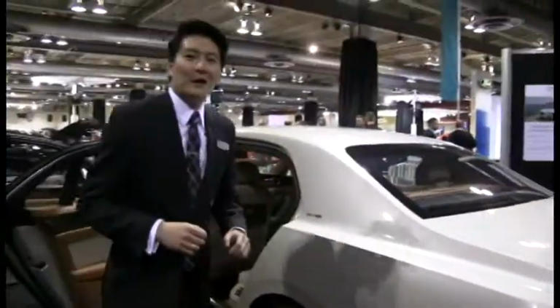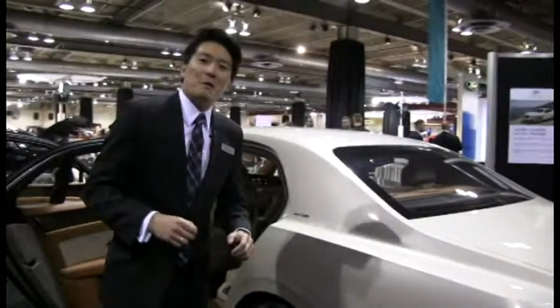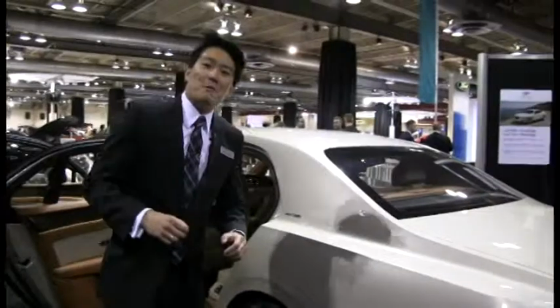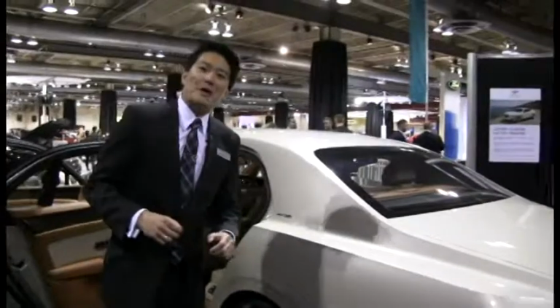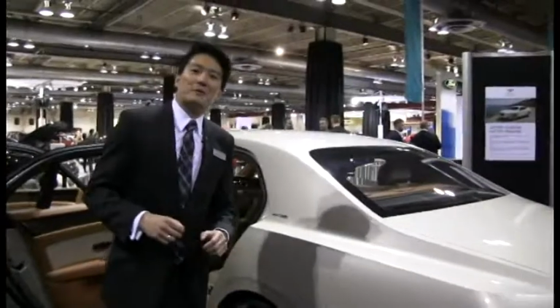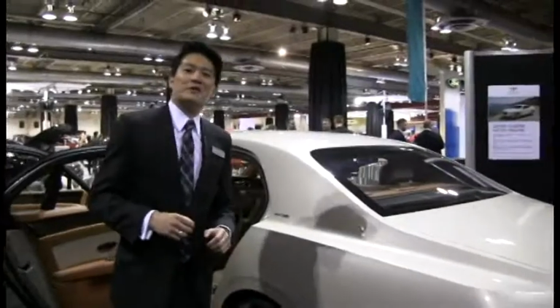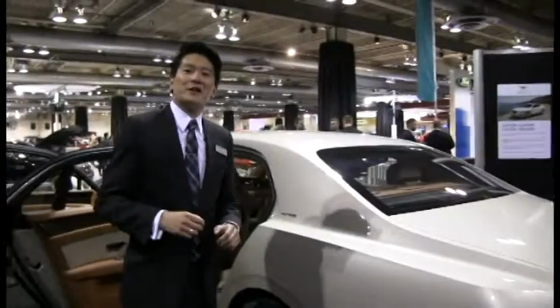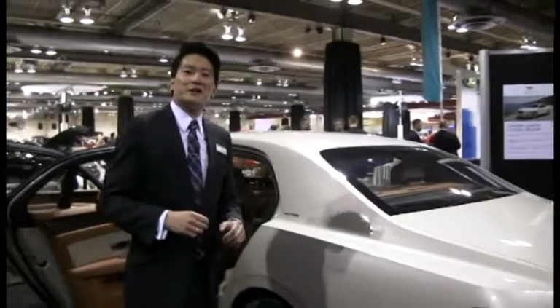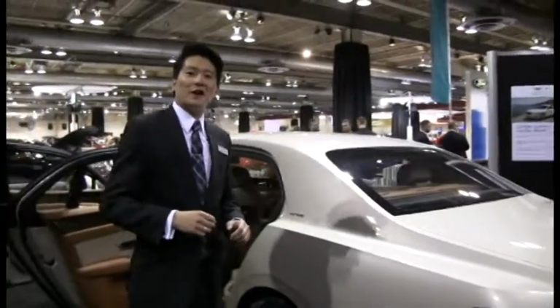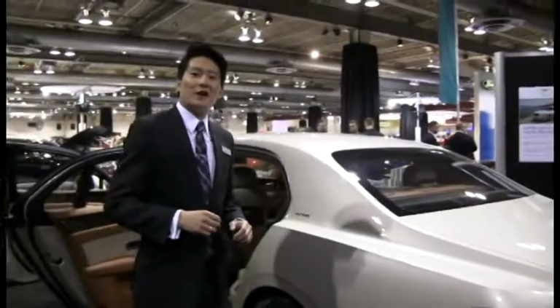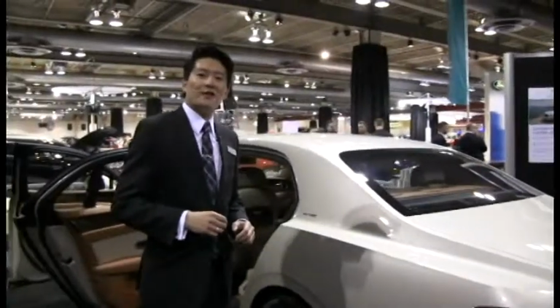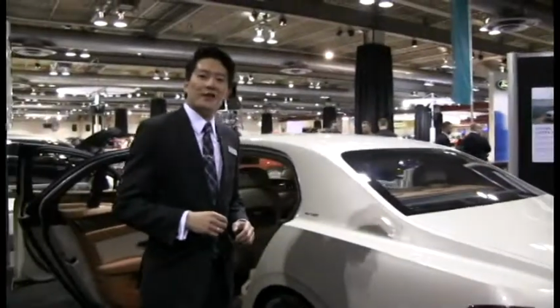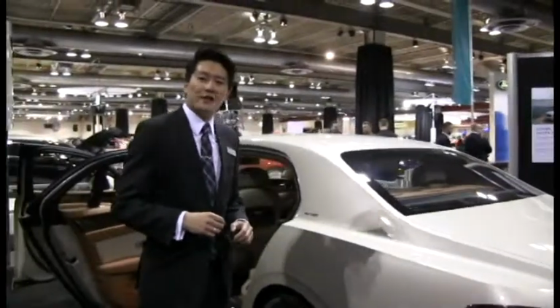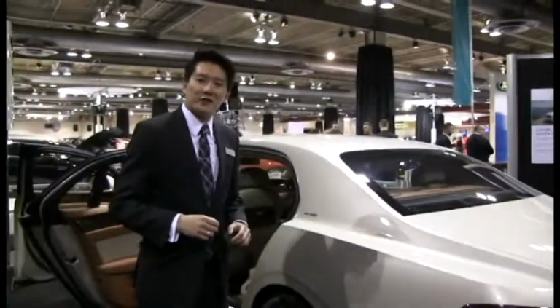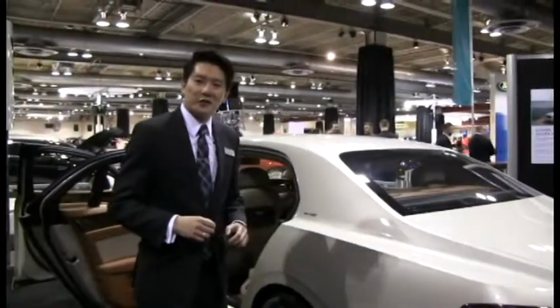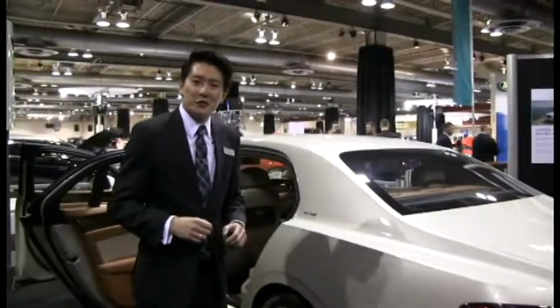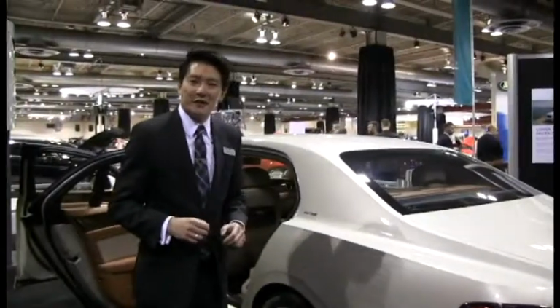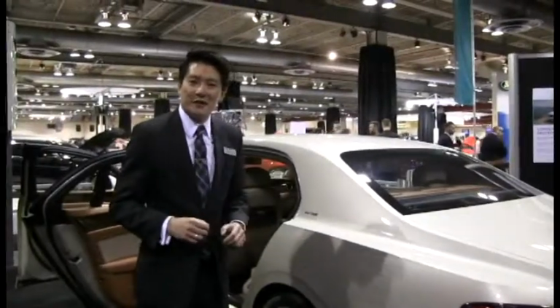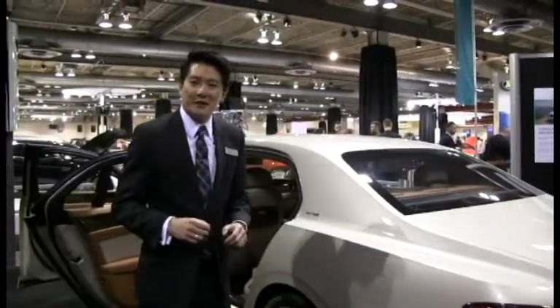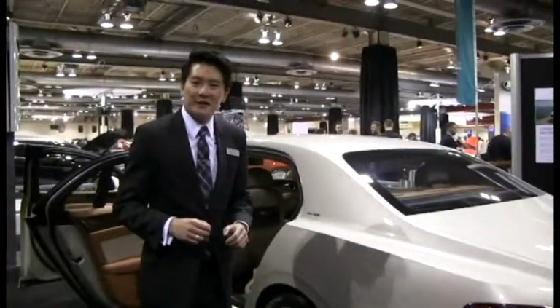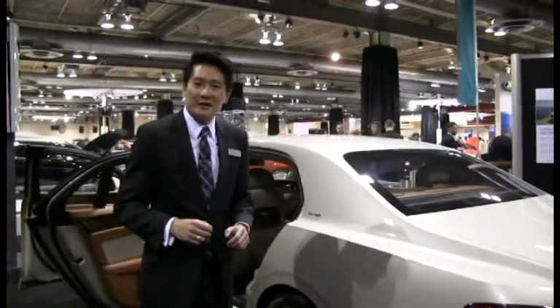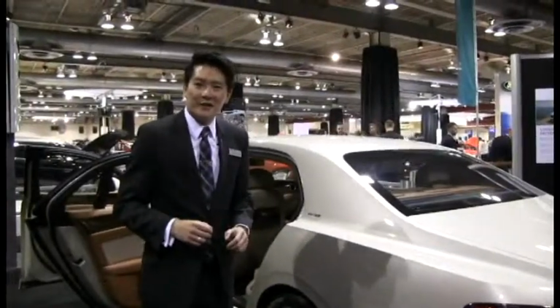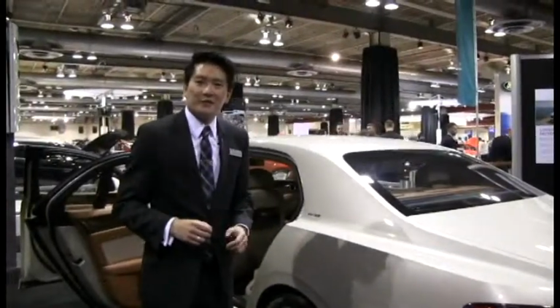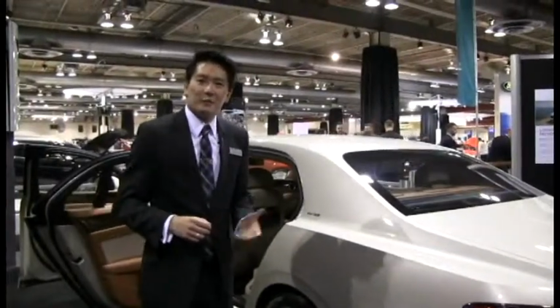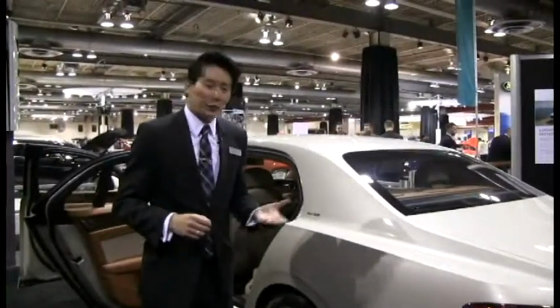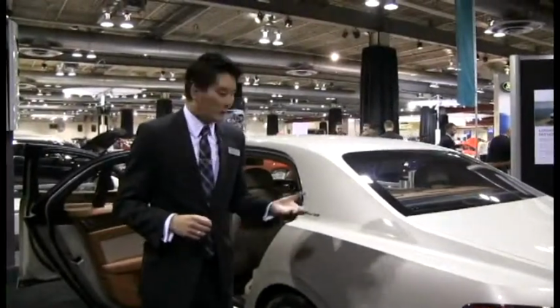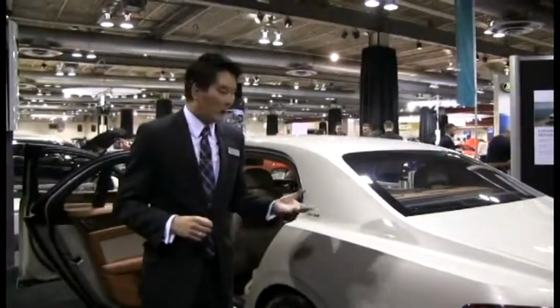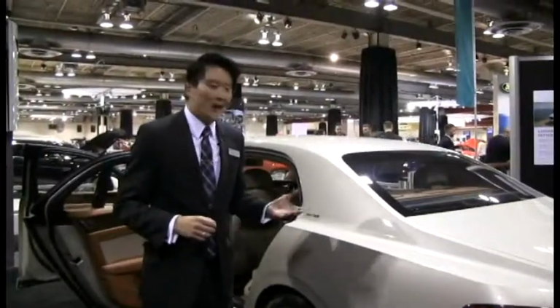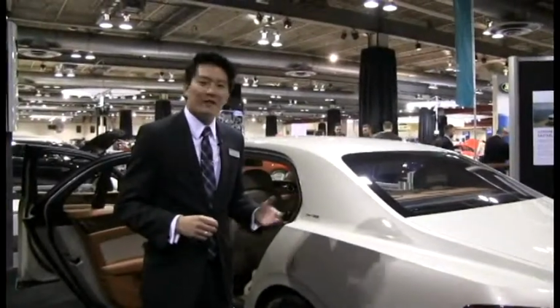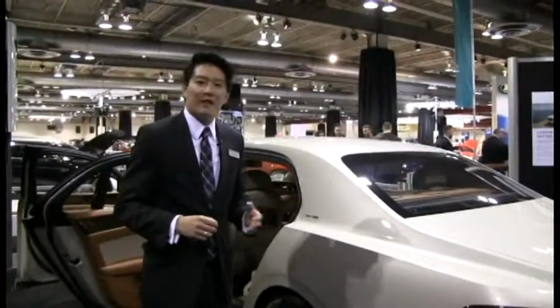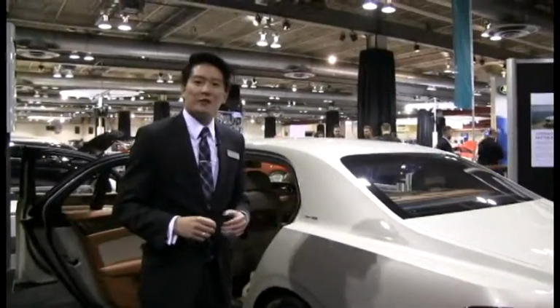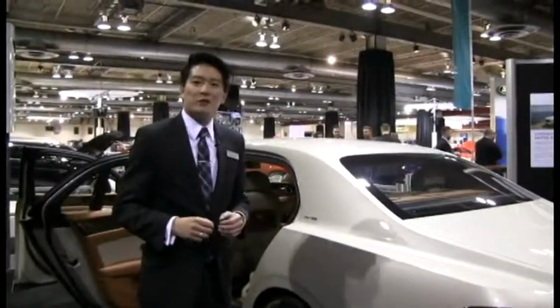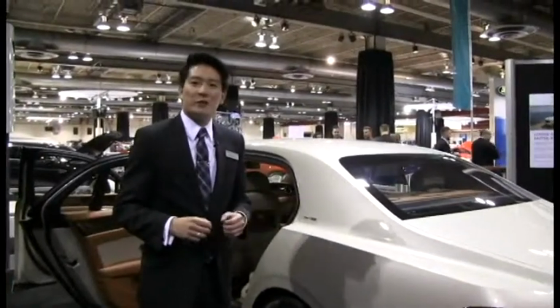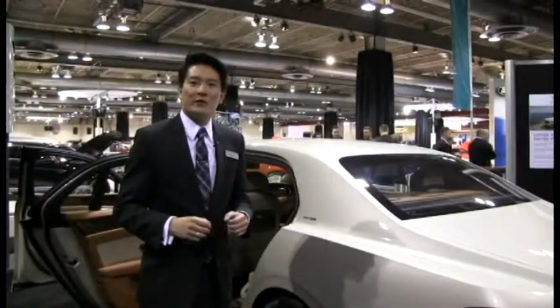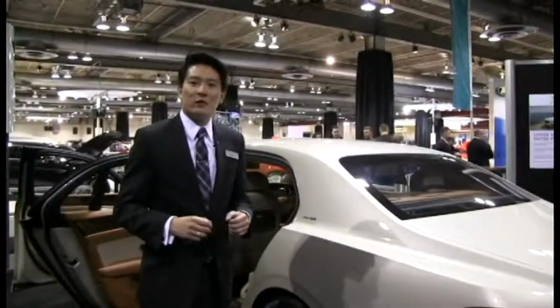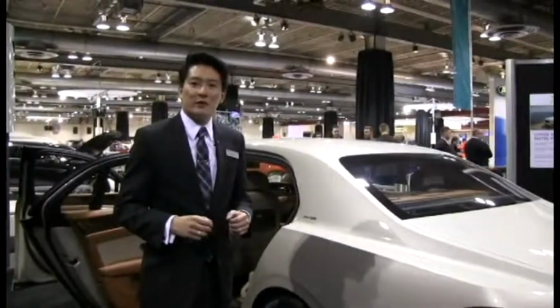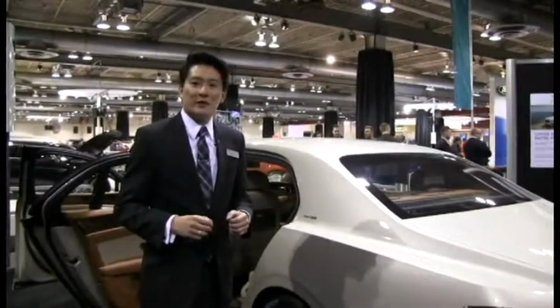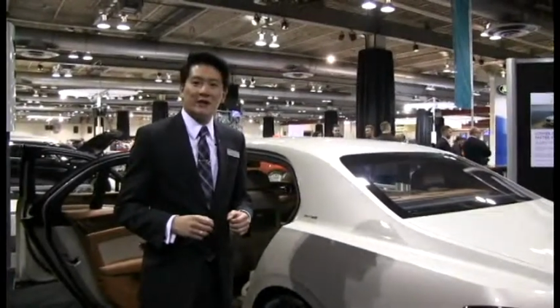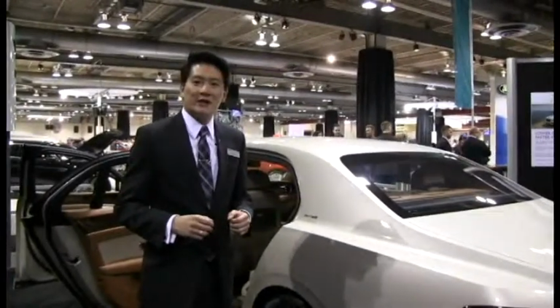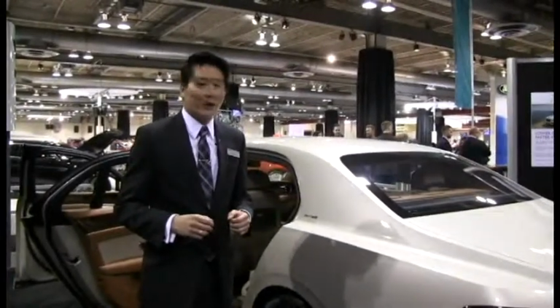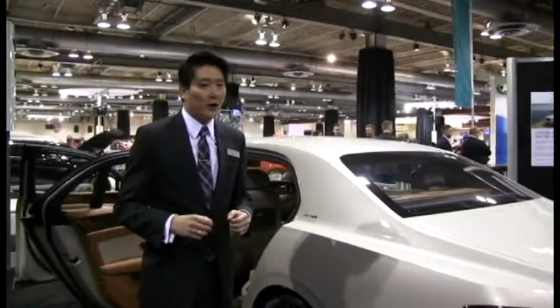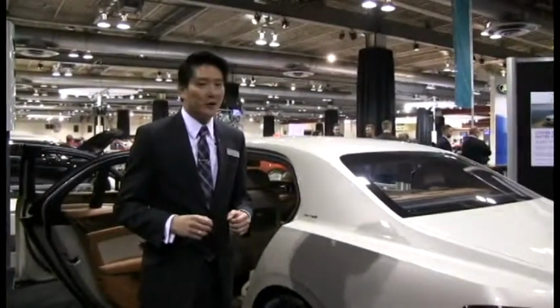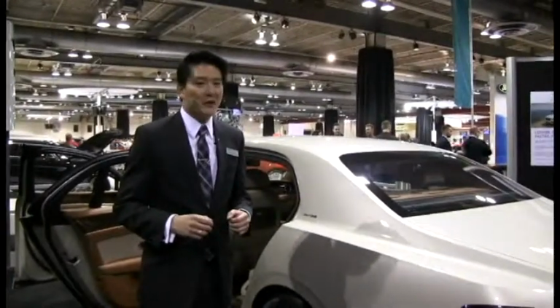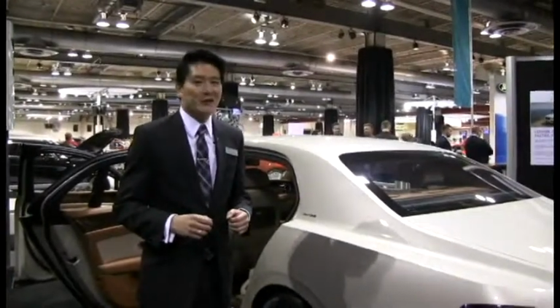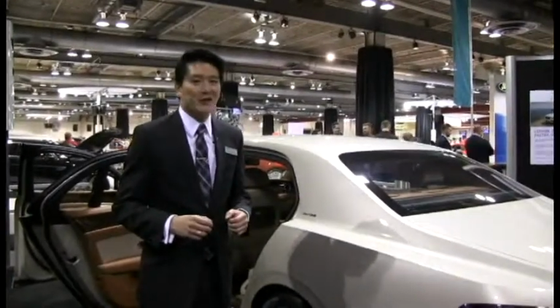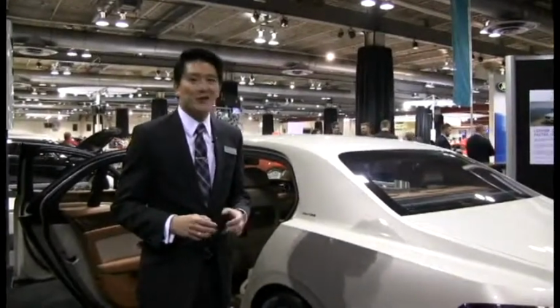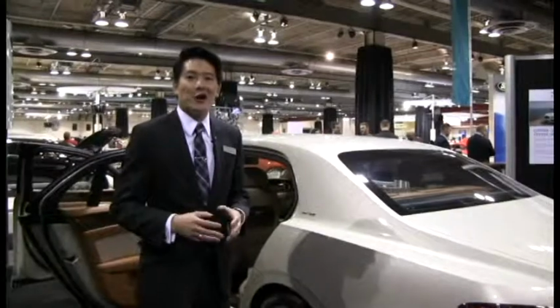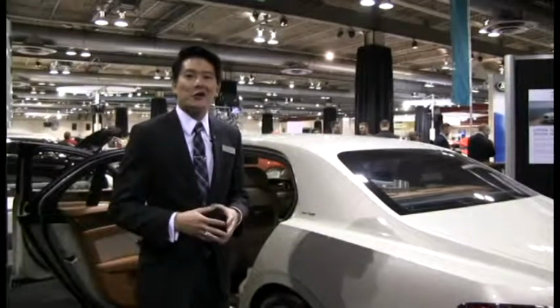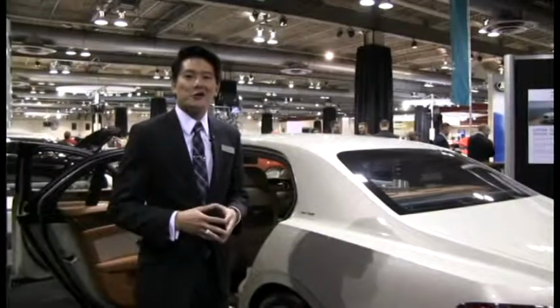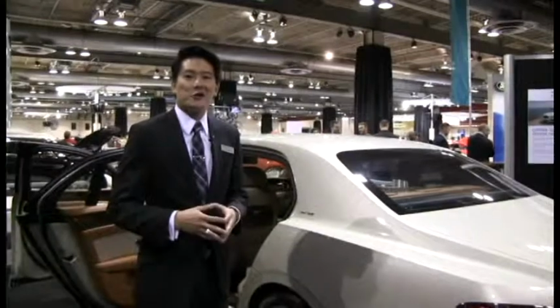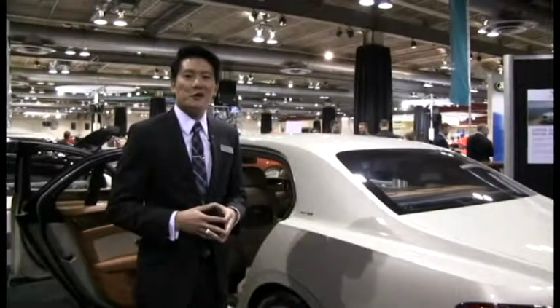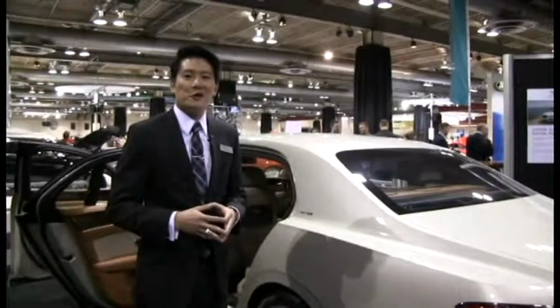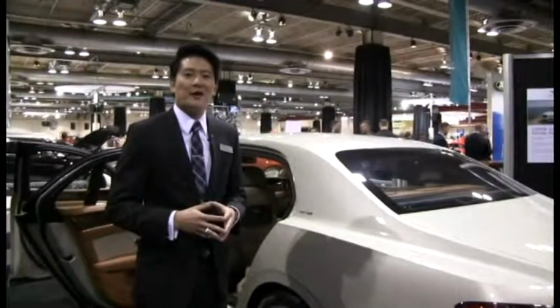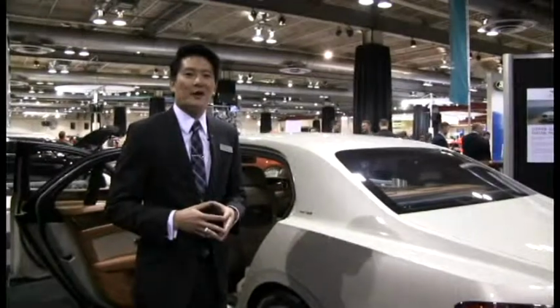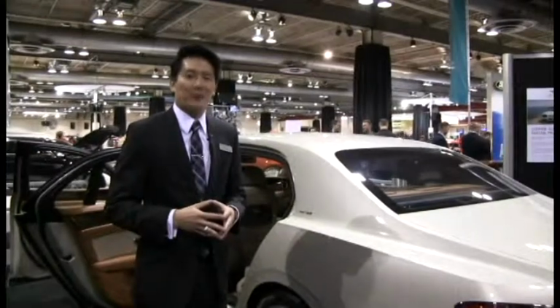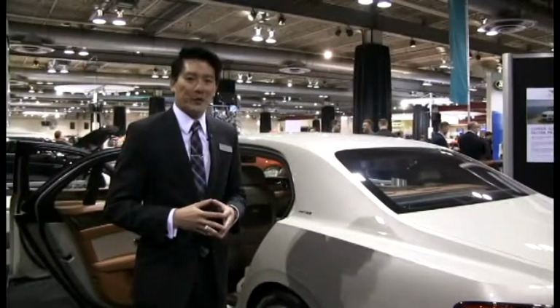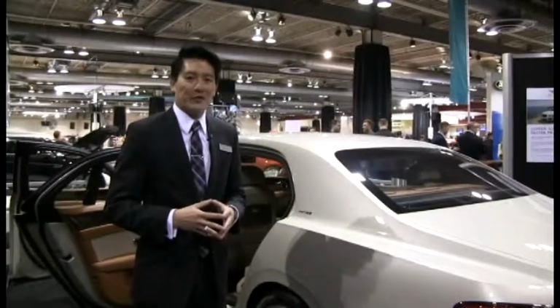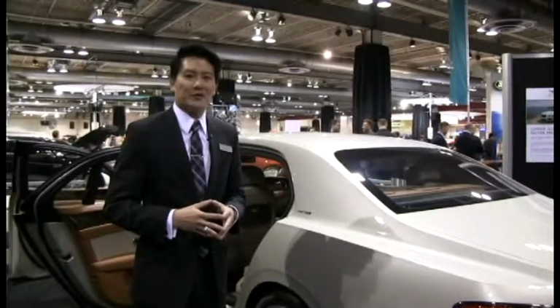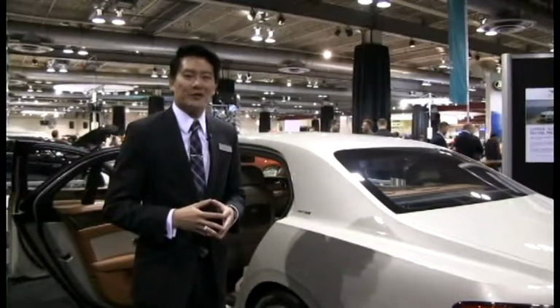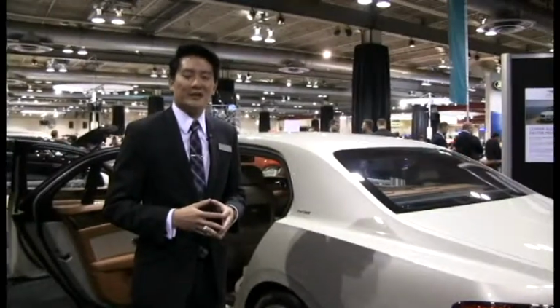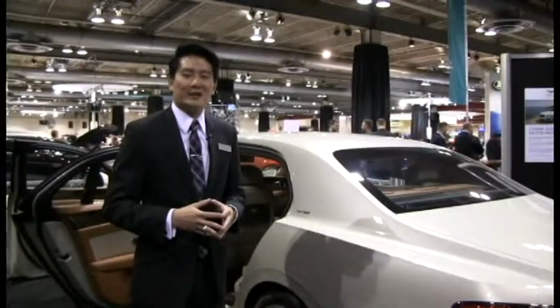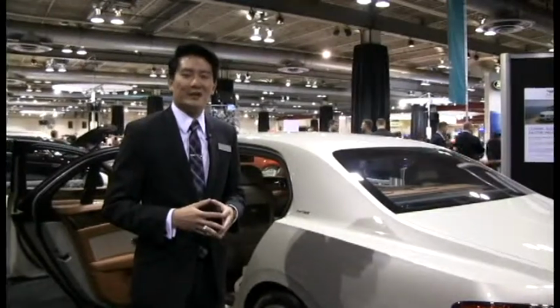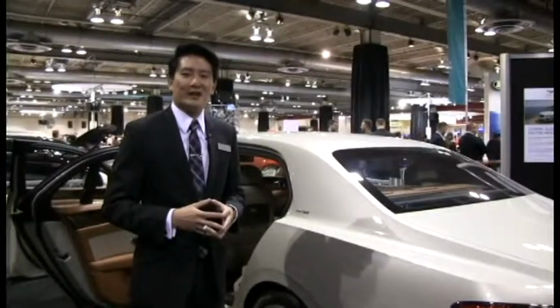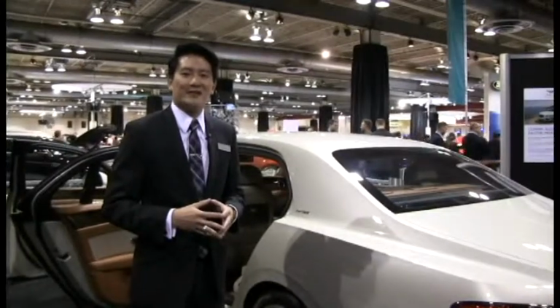My name is Gunther Ha. Thank you for tuning in. We are live at the 2014 Calgary International Auto Show, and we are the Distinctive Collection.